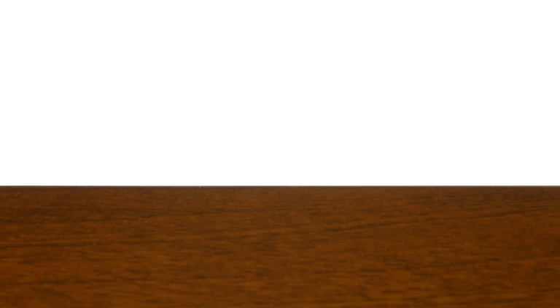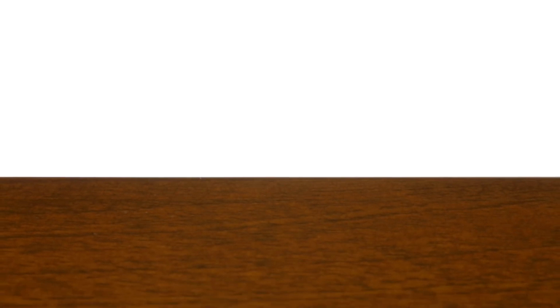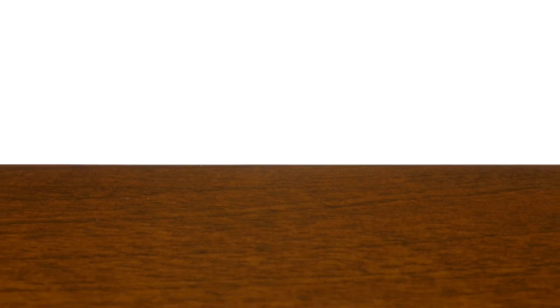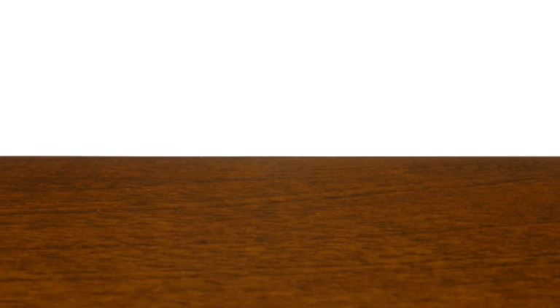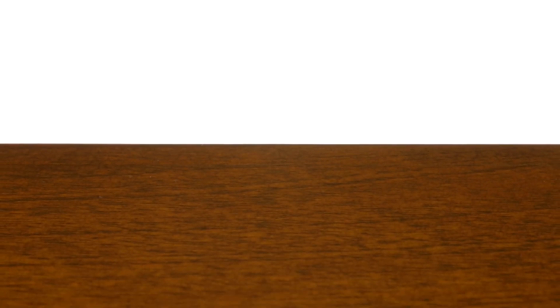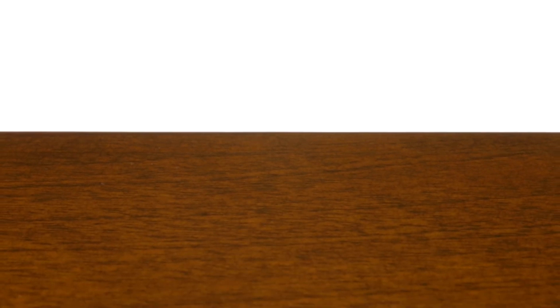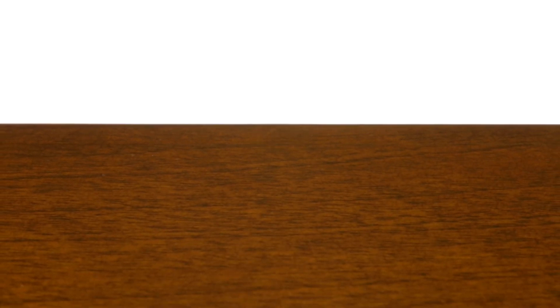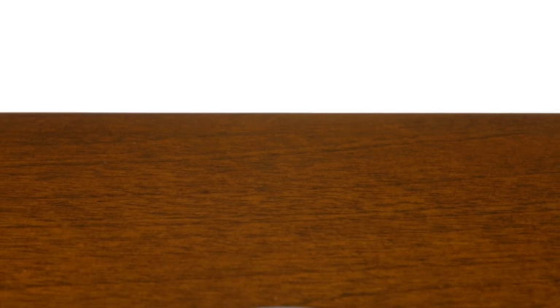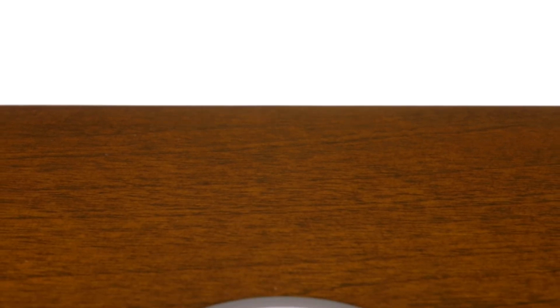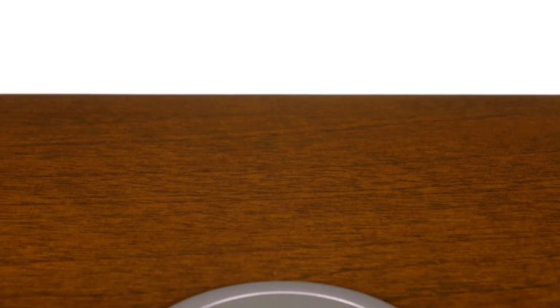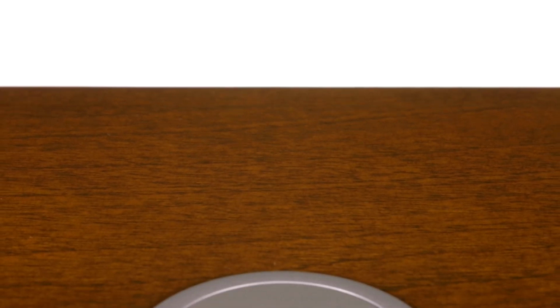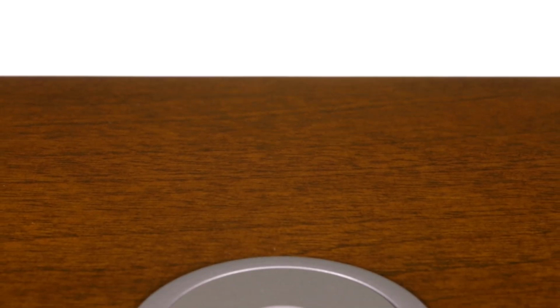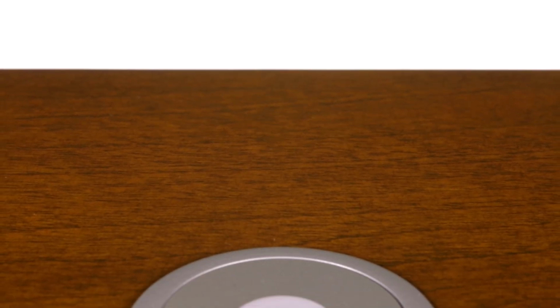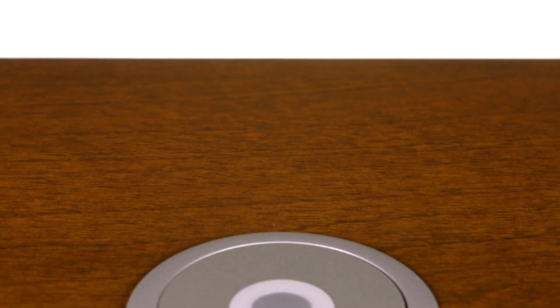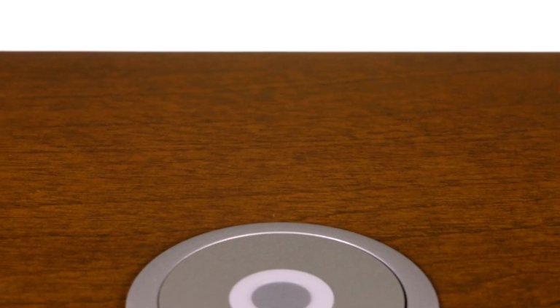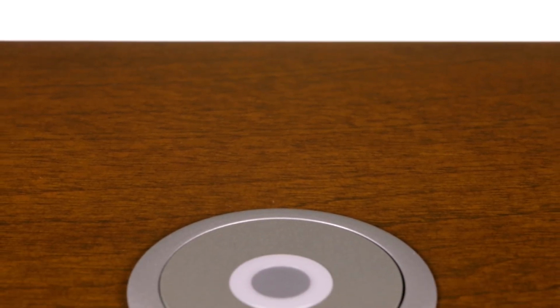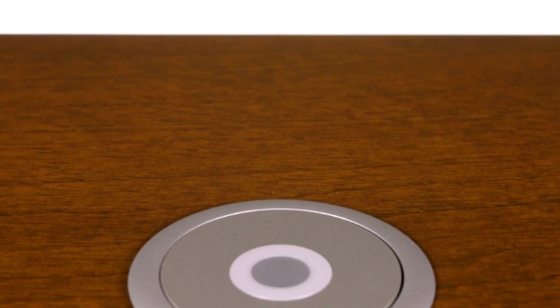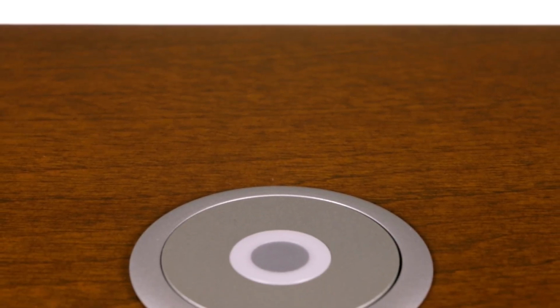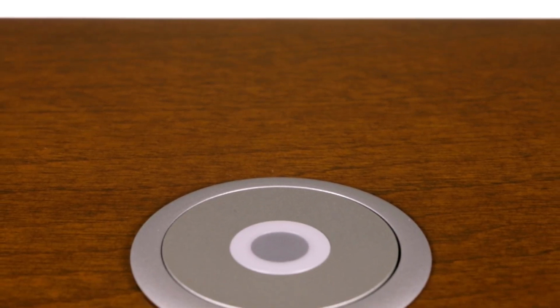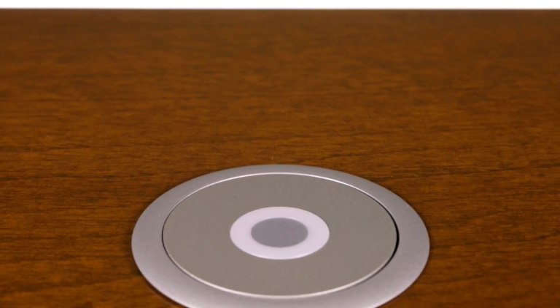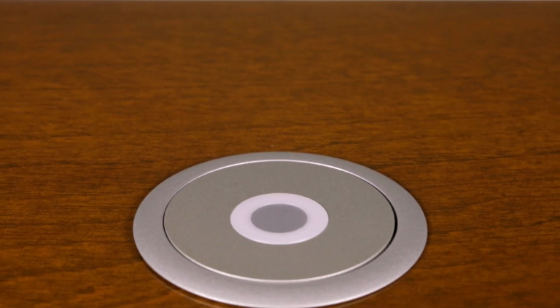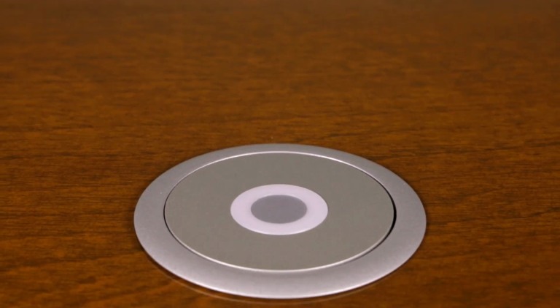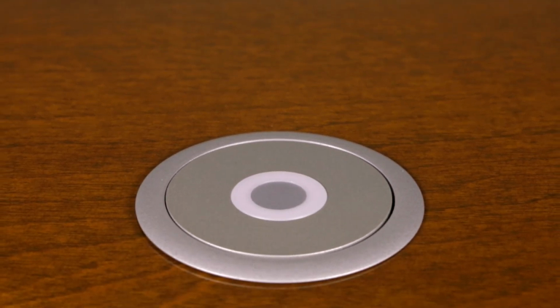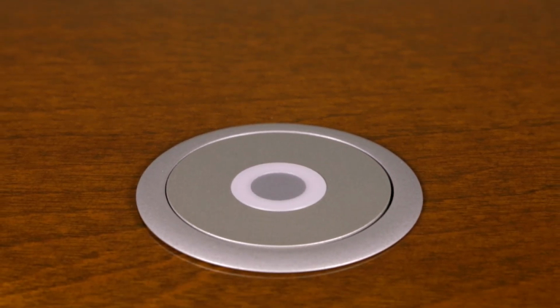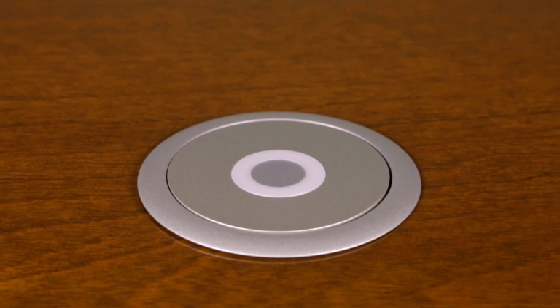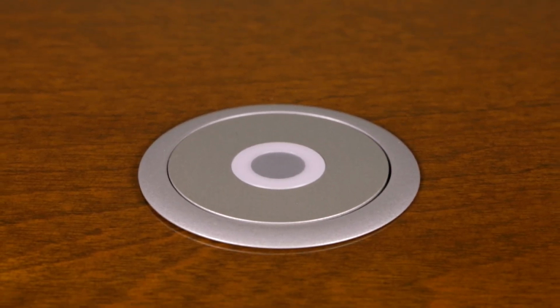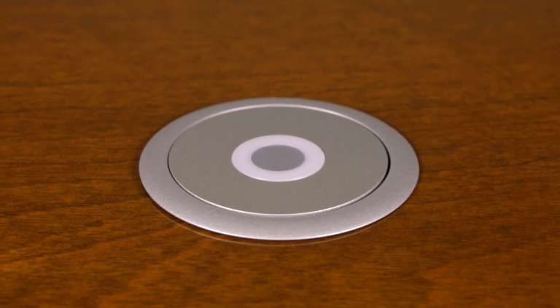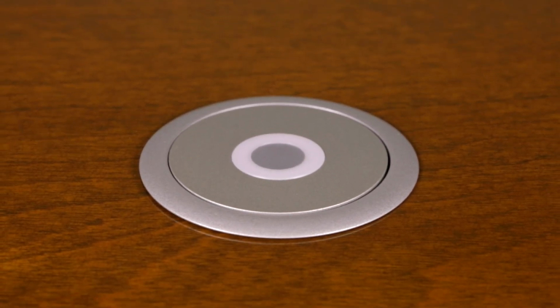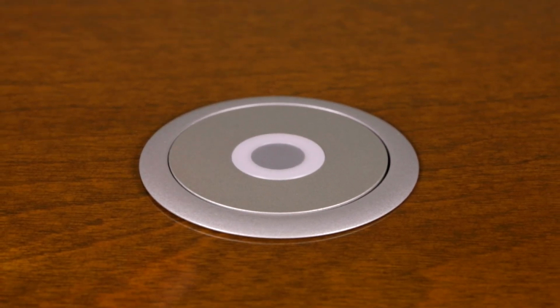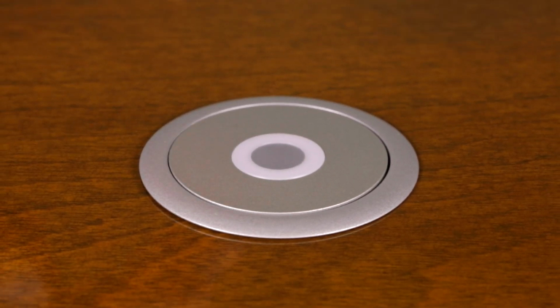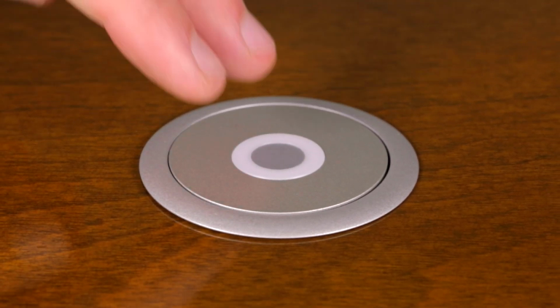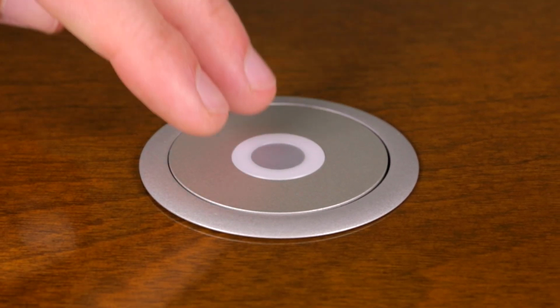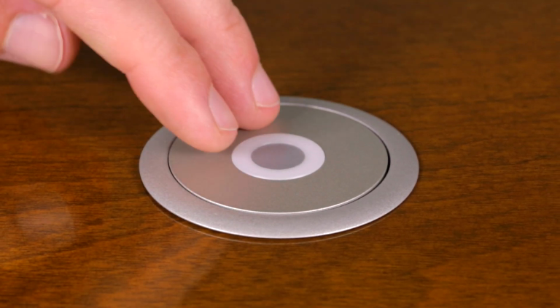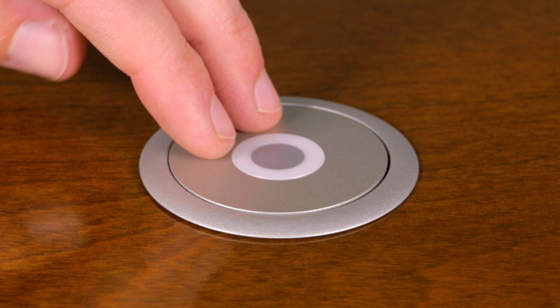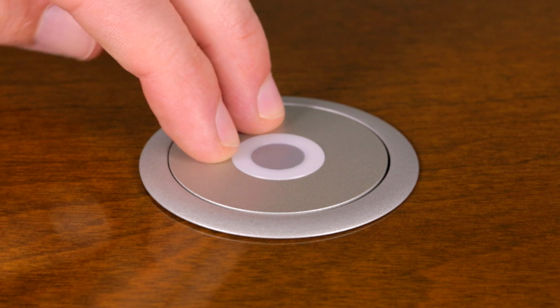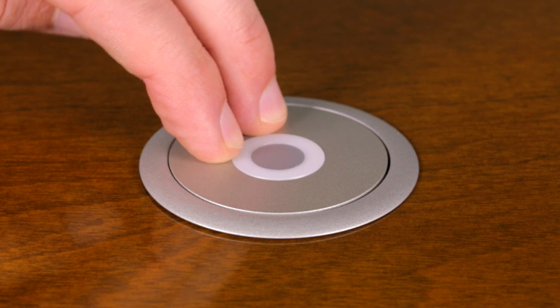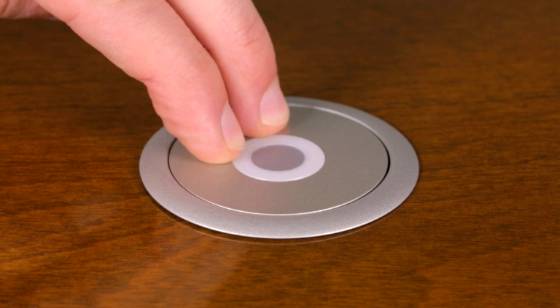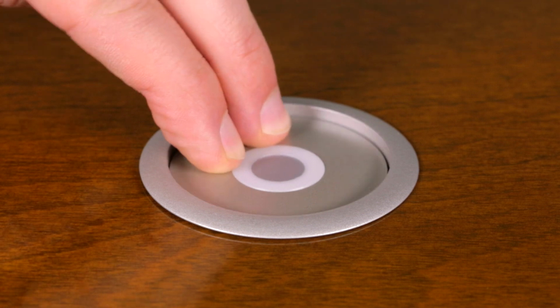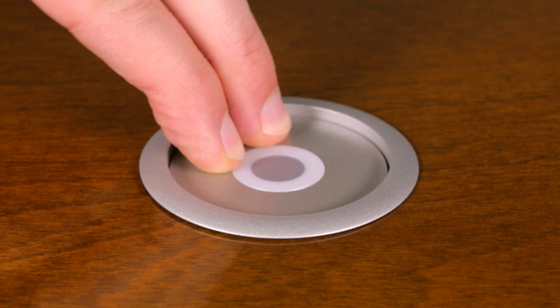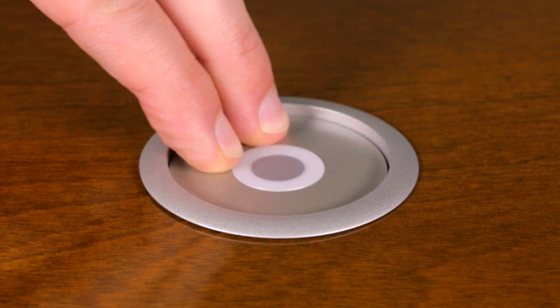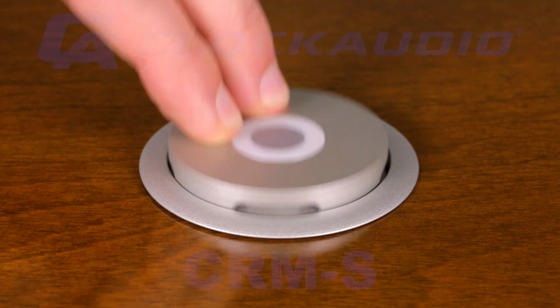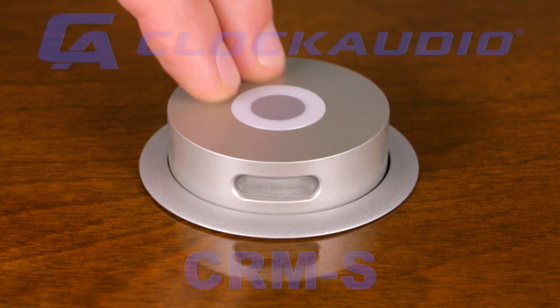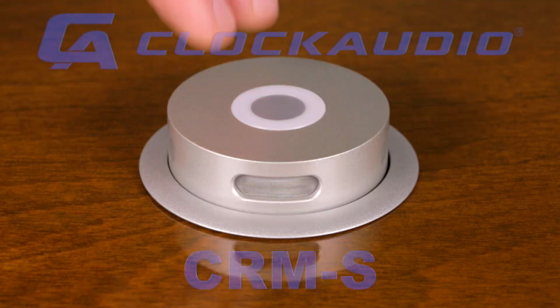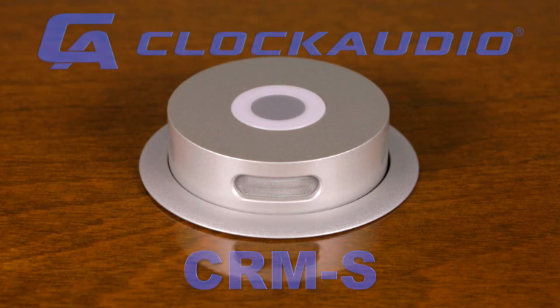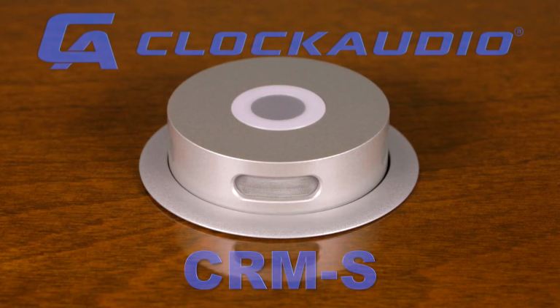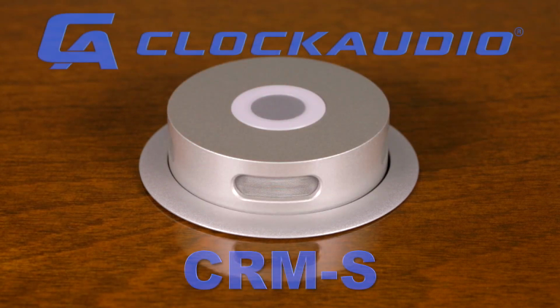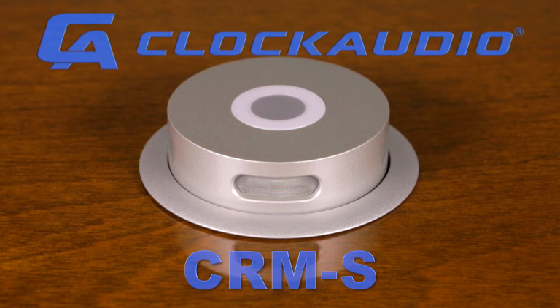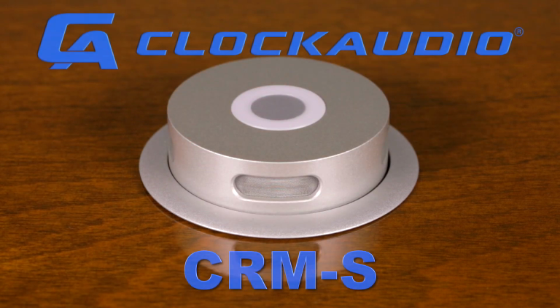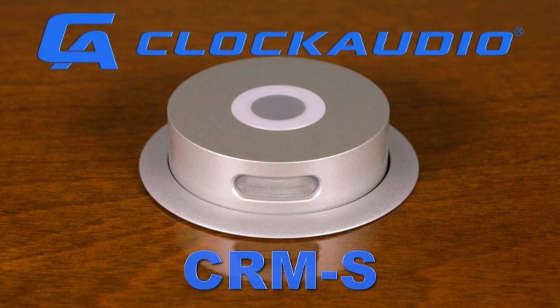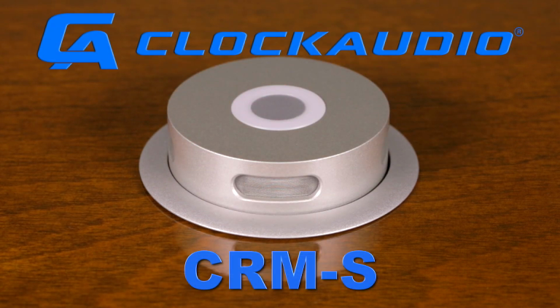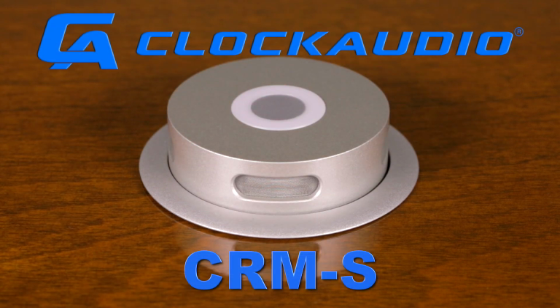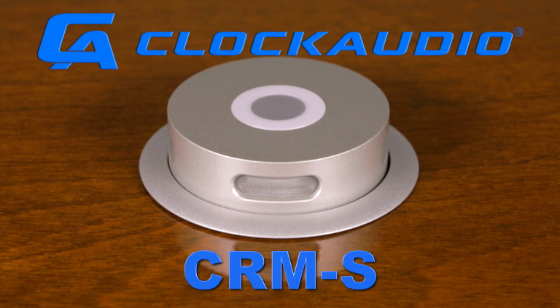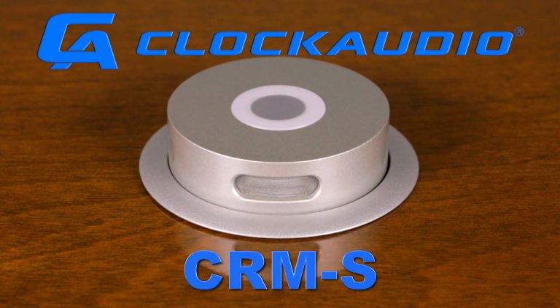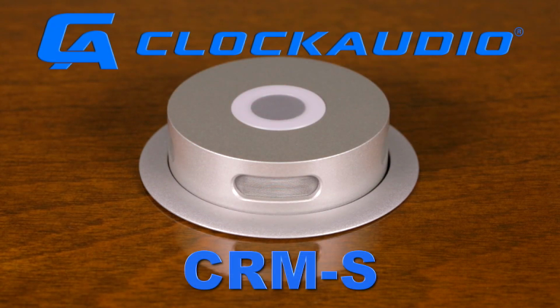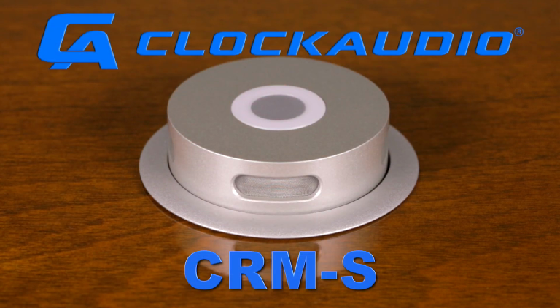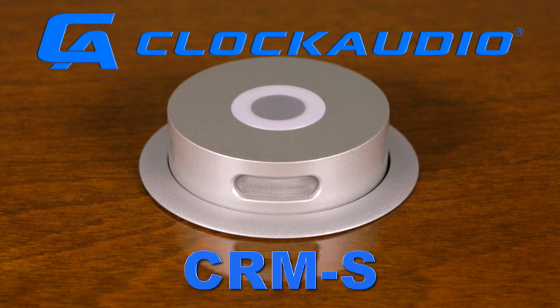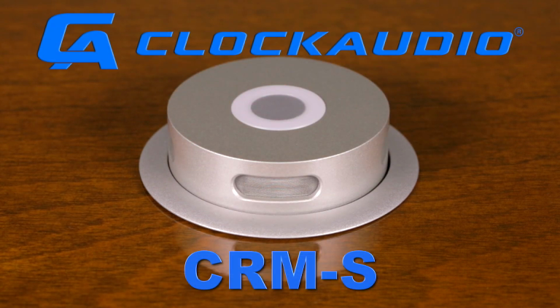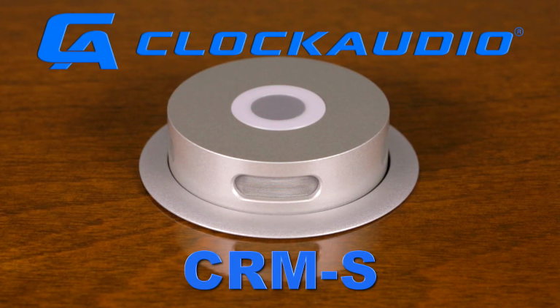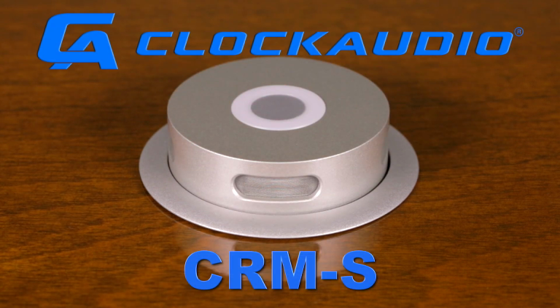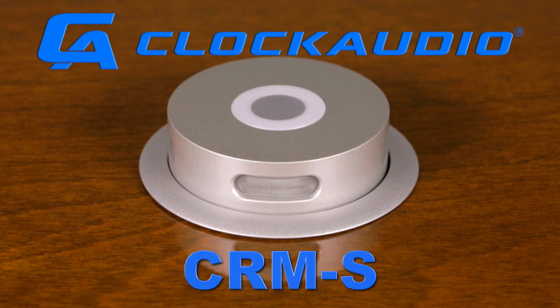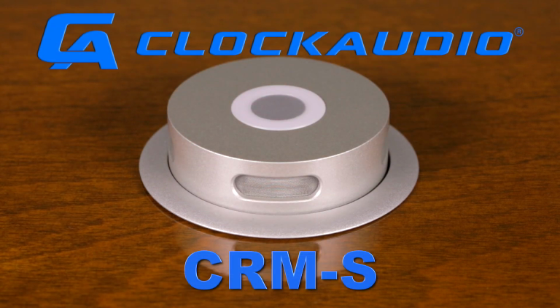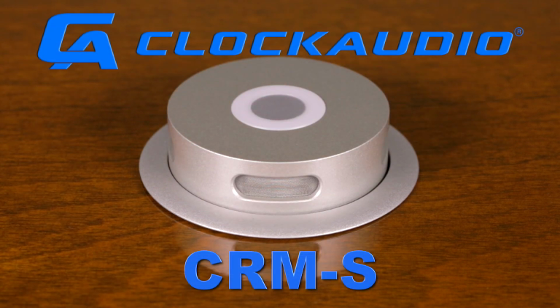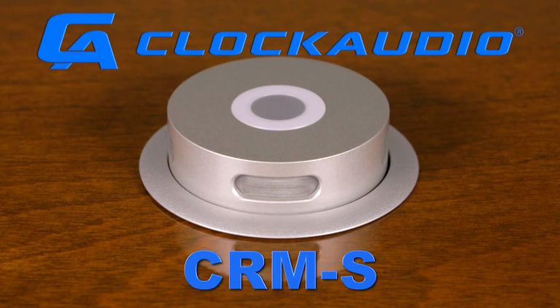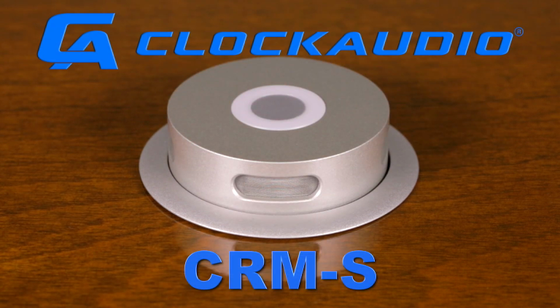In this video, we will explain how to install a CRM200S RF series microphone in a tabletop.